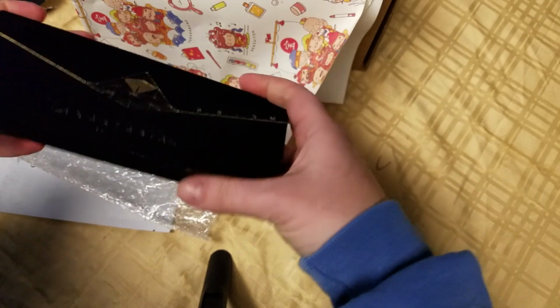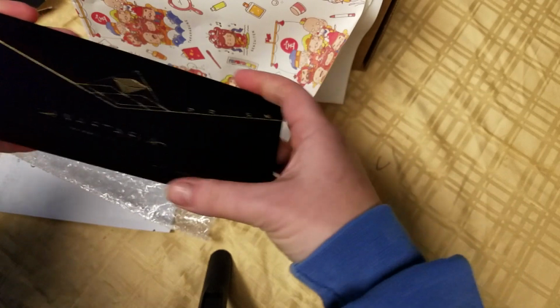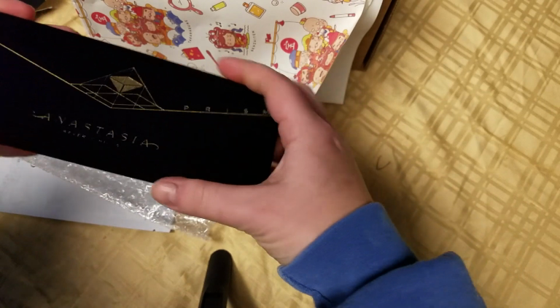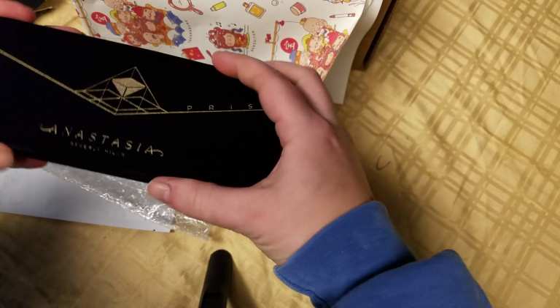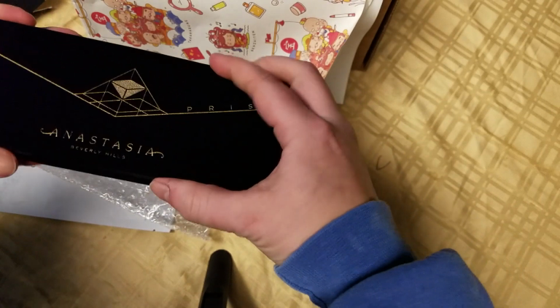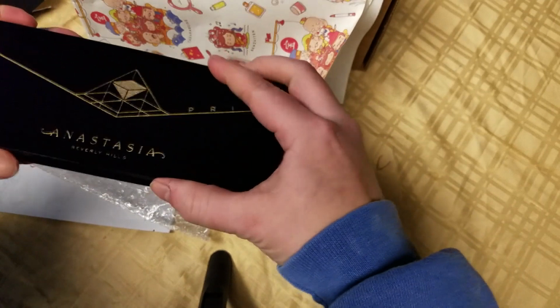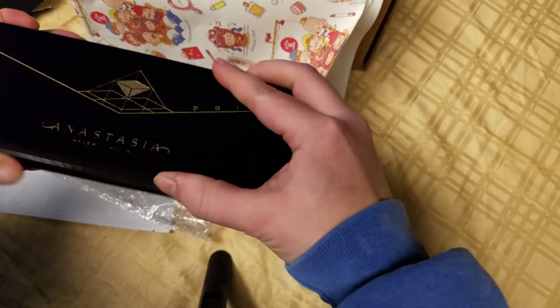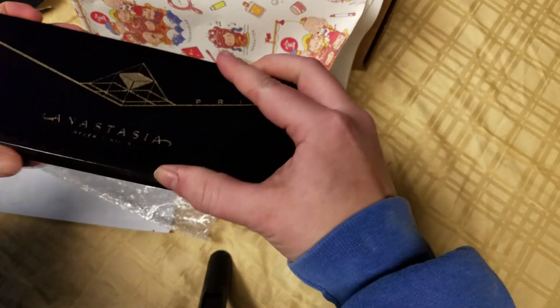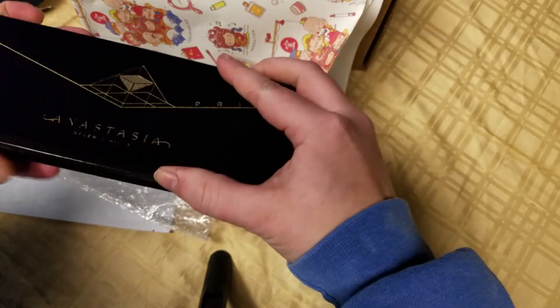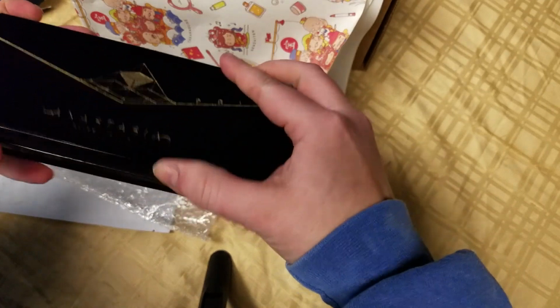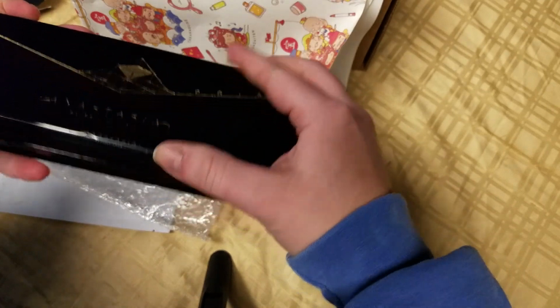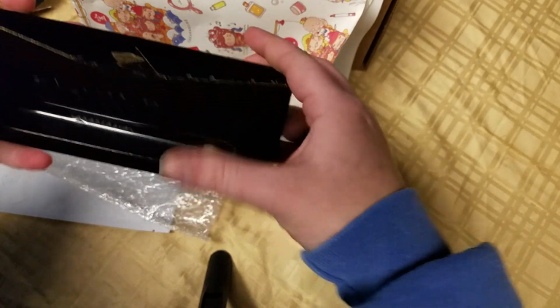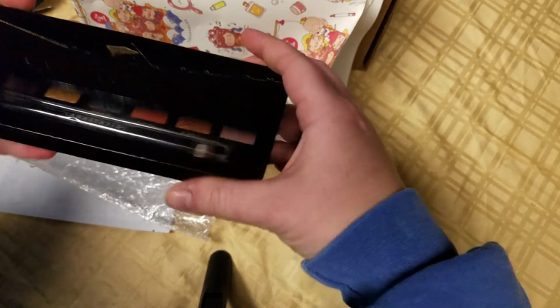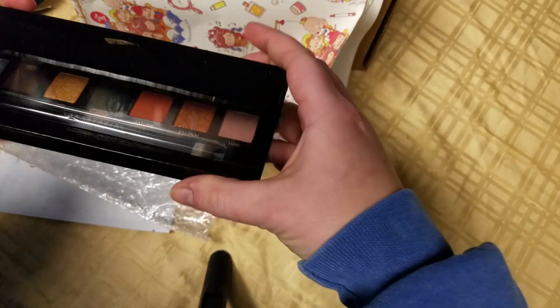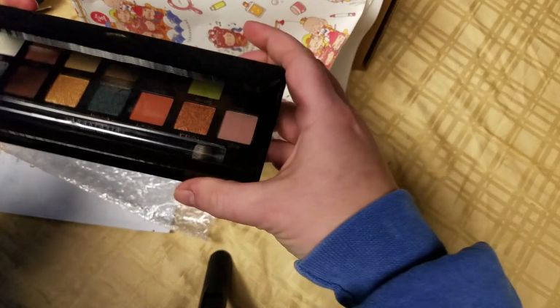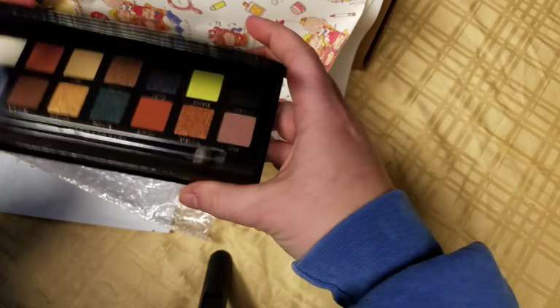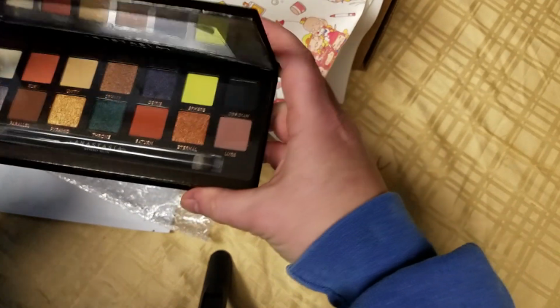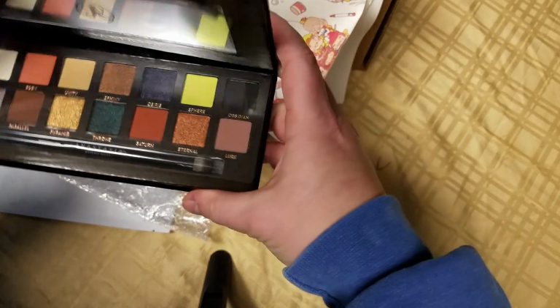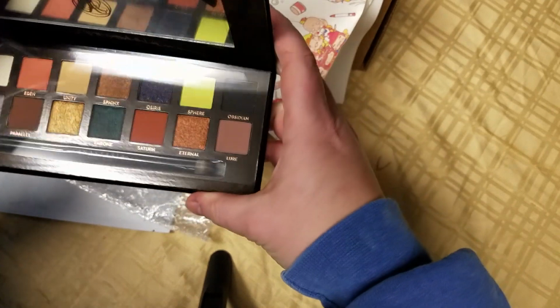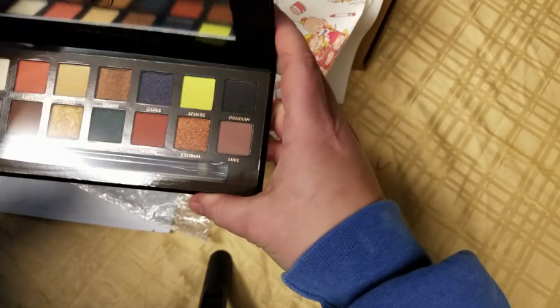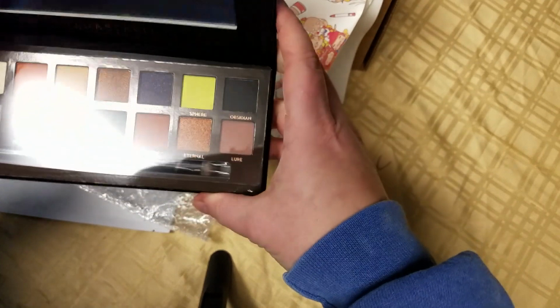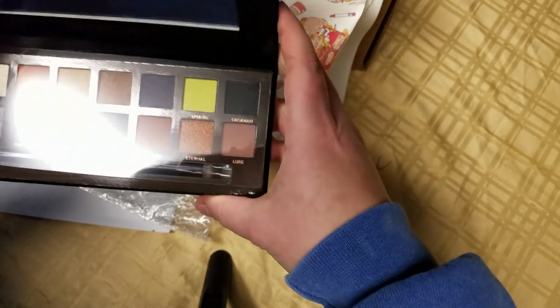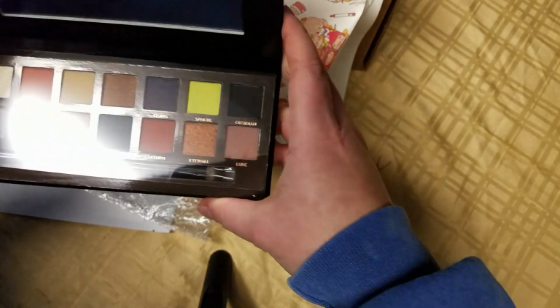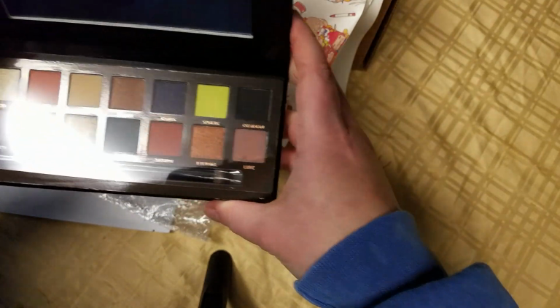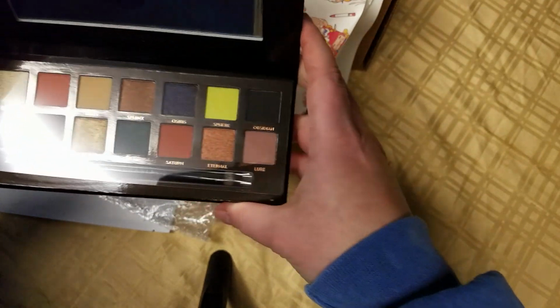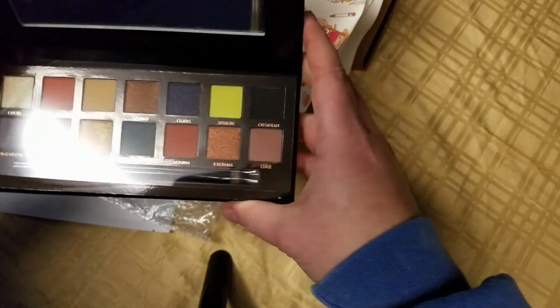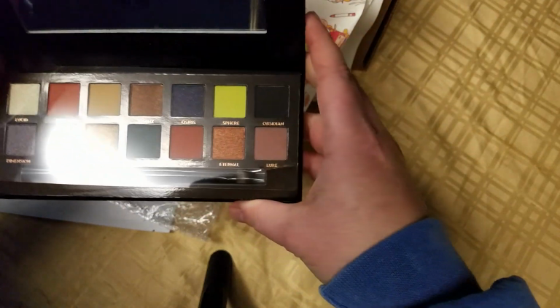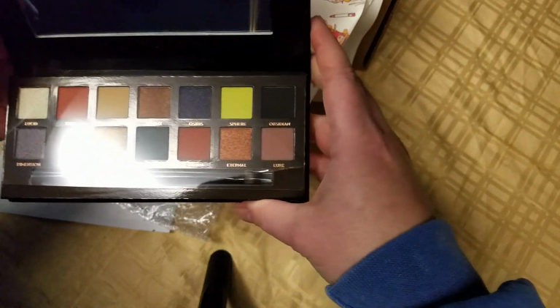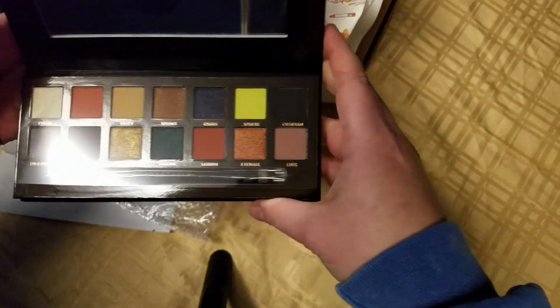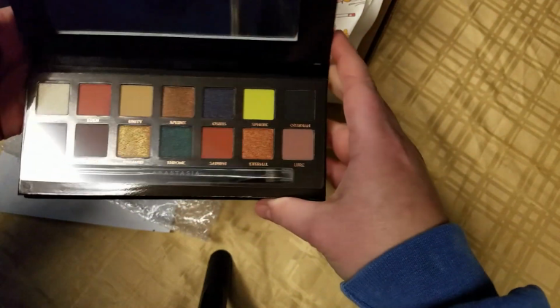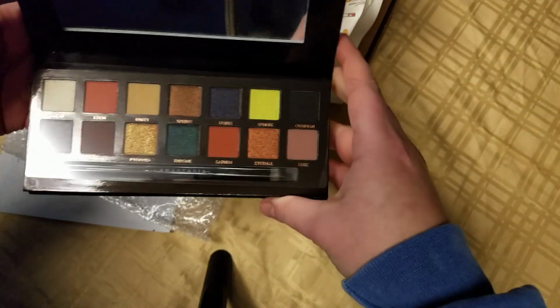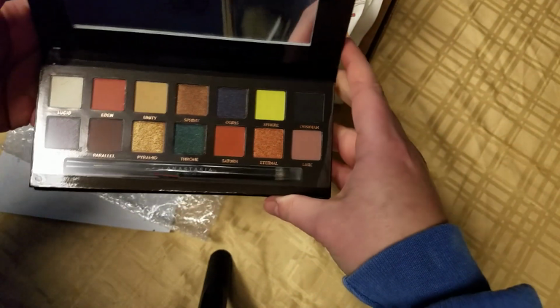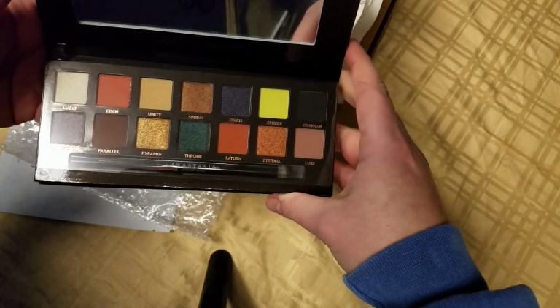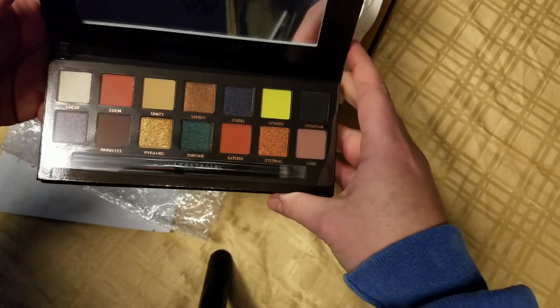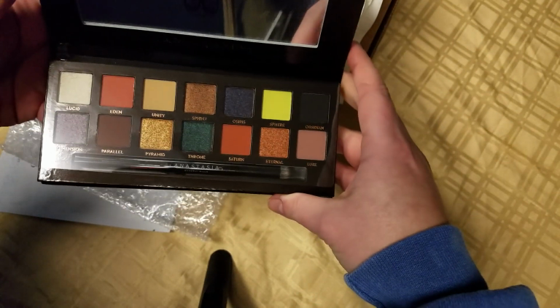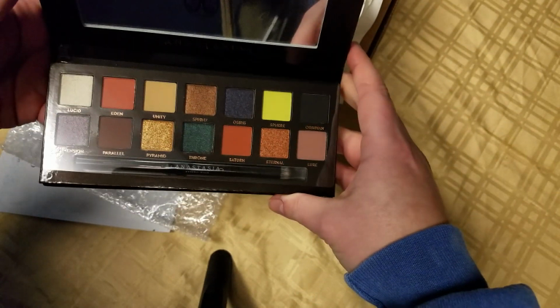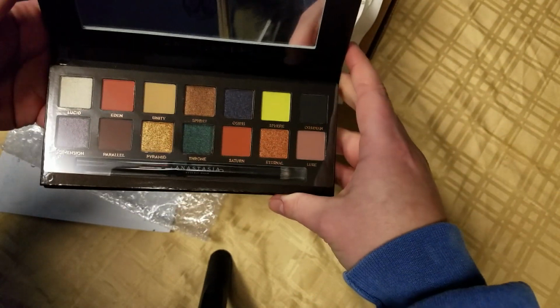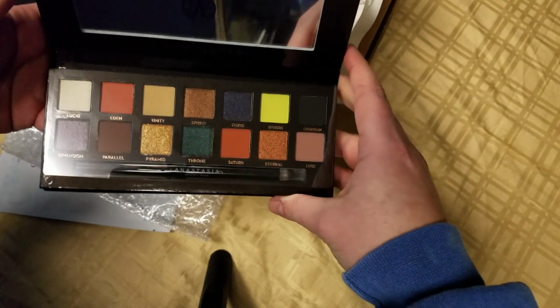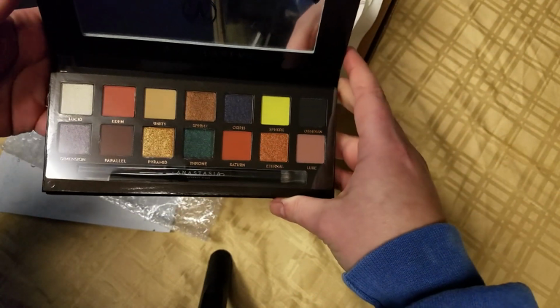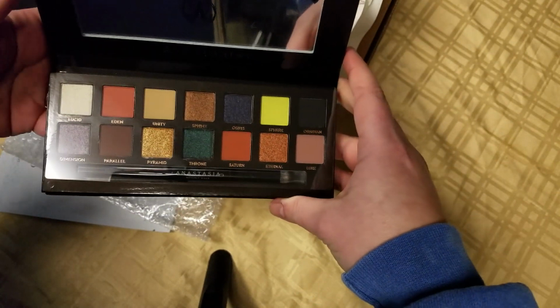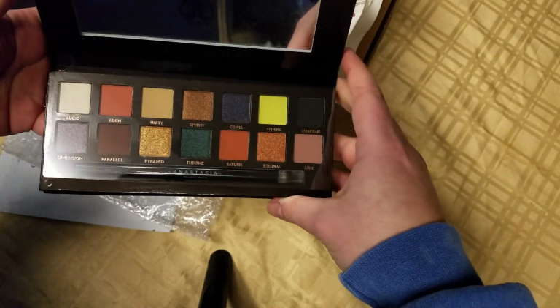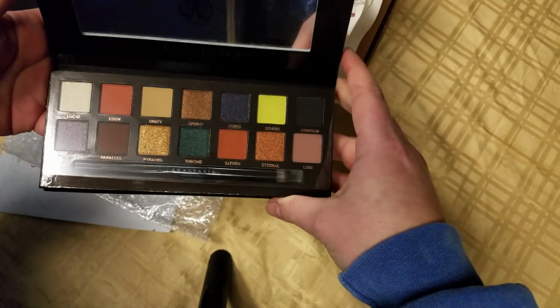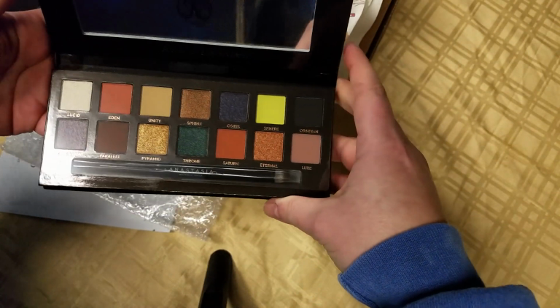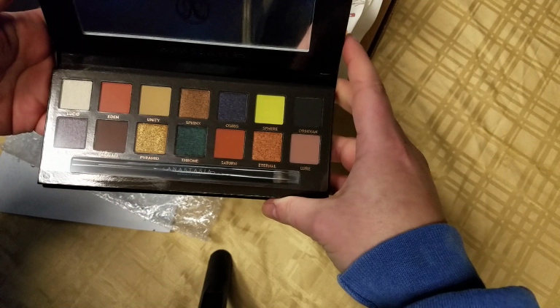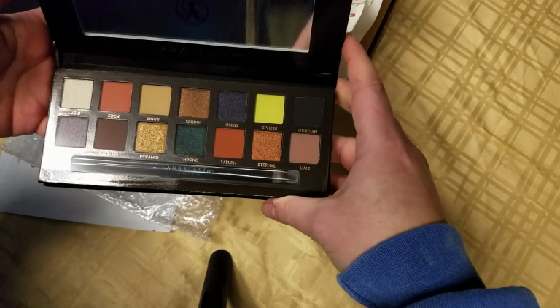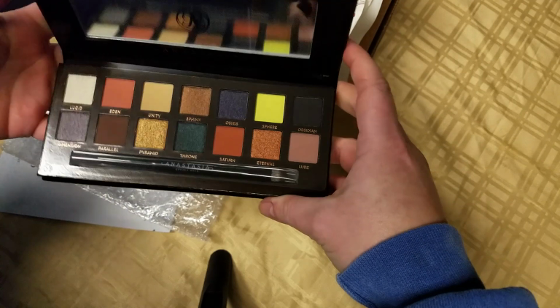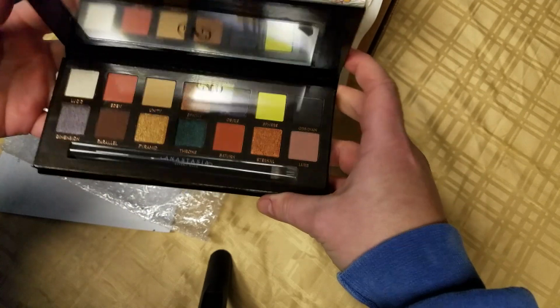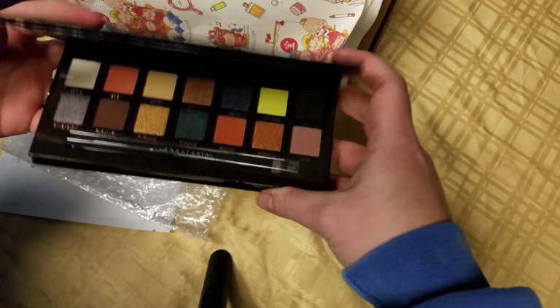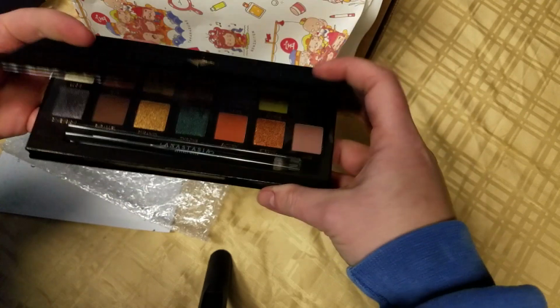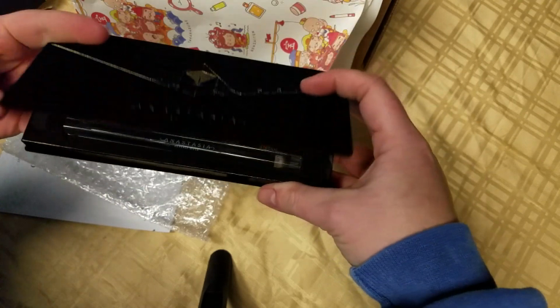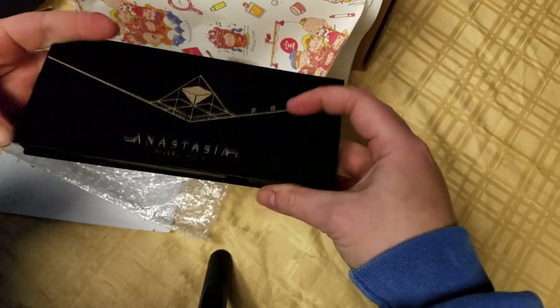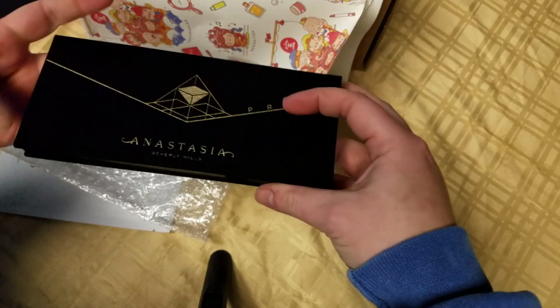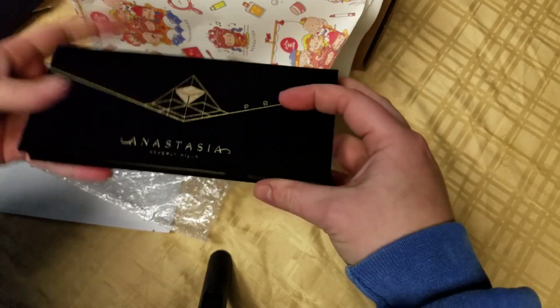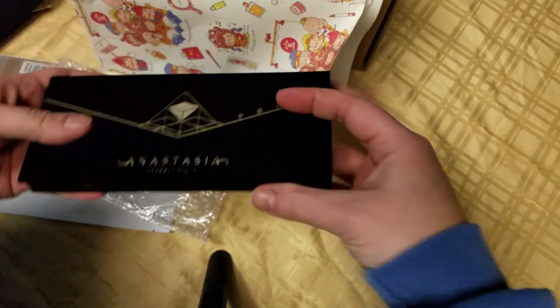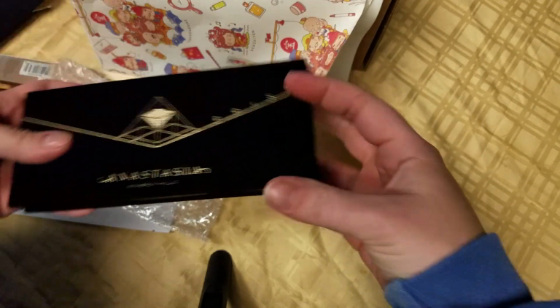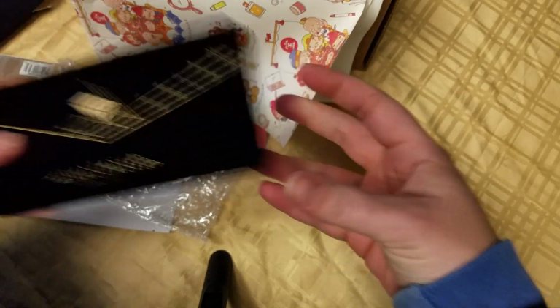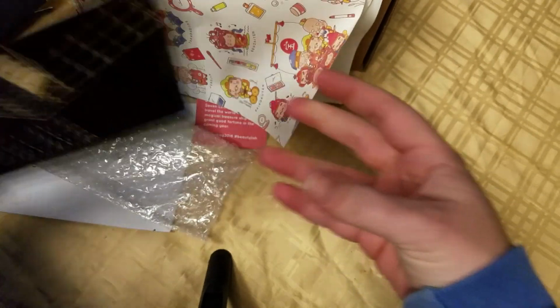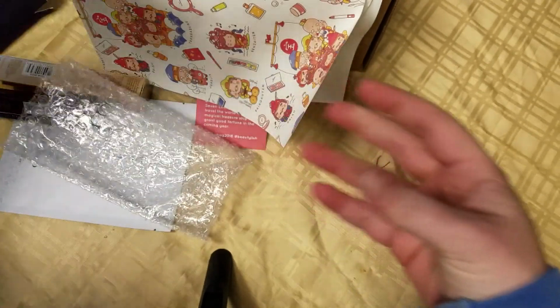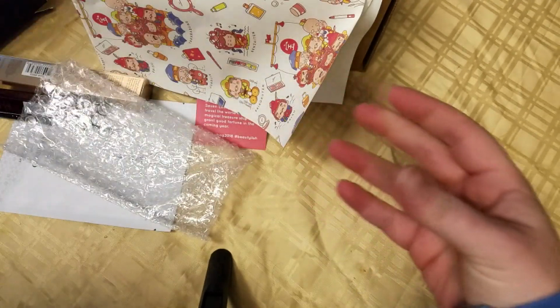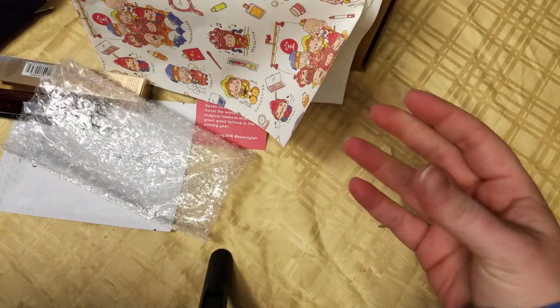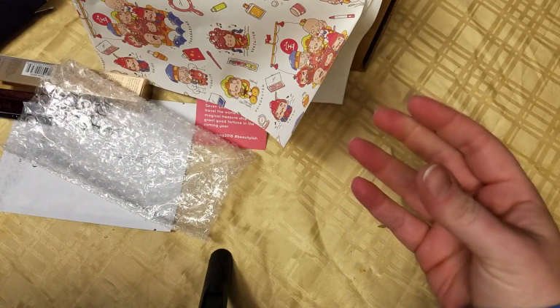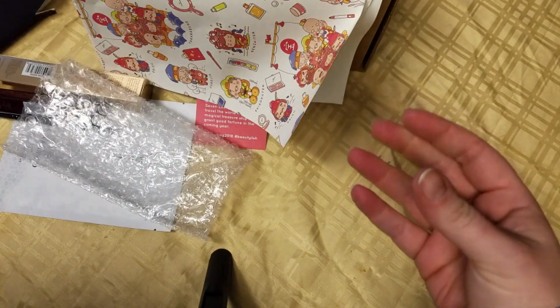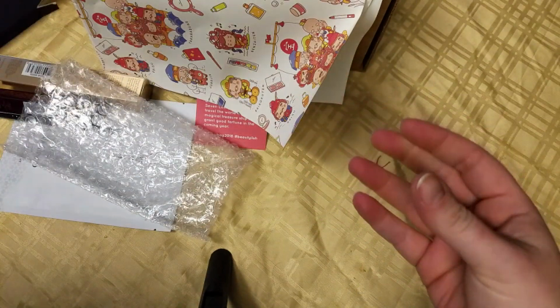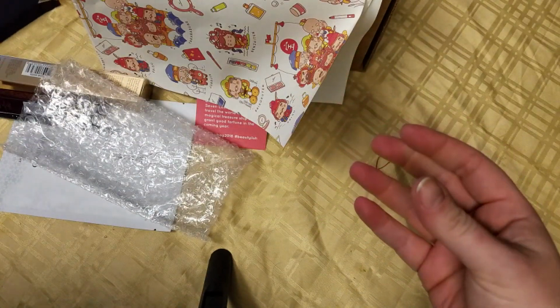Oh, love that velvet. Yeah, we'll definitely be trying that out. Excited for that.